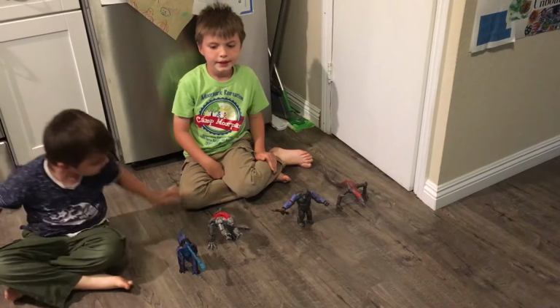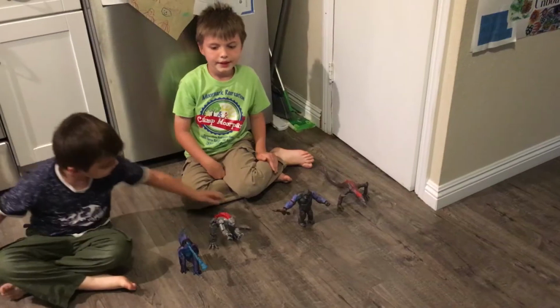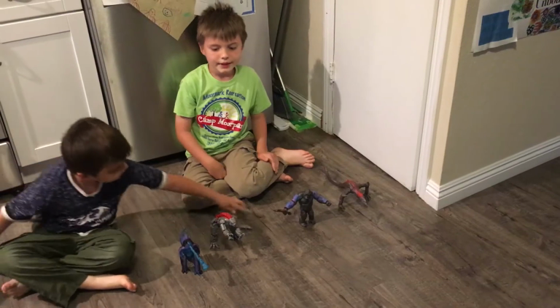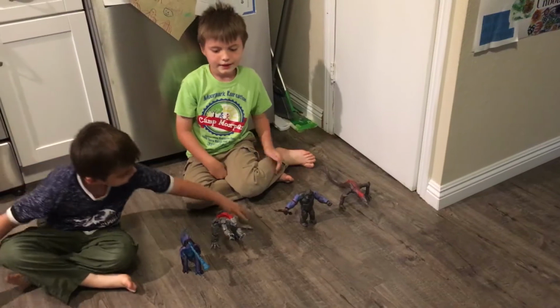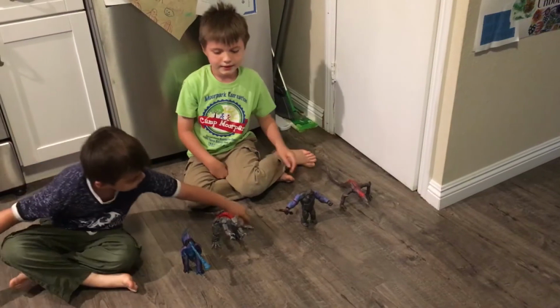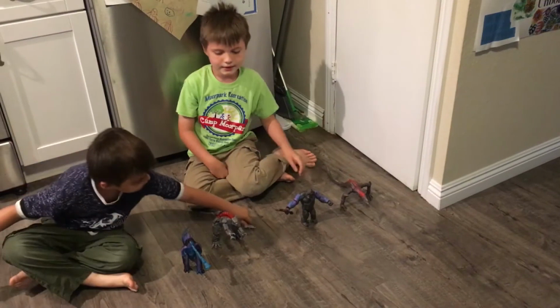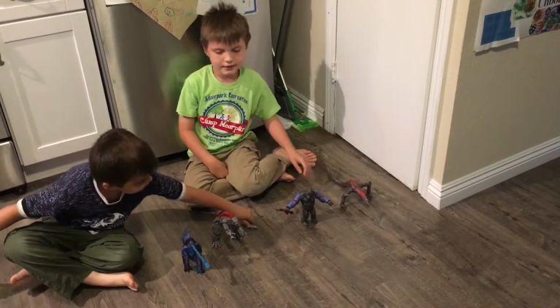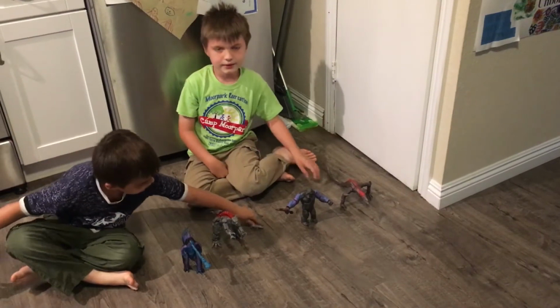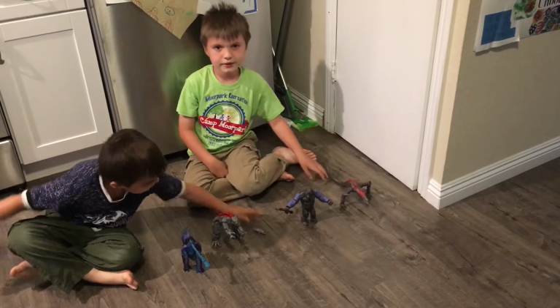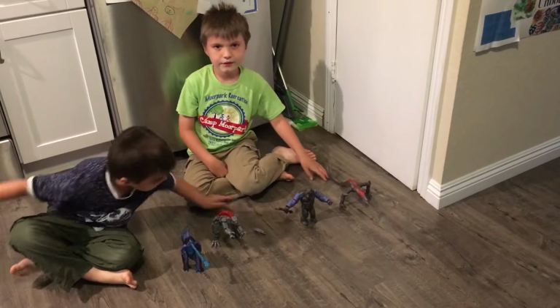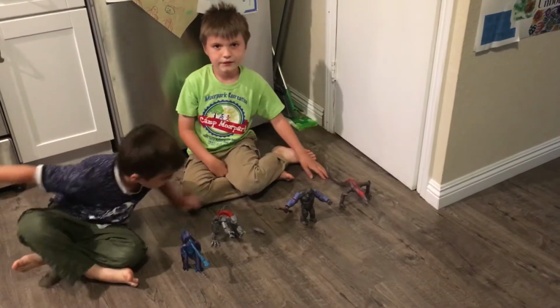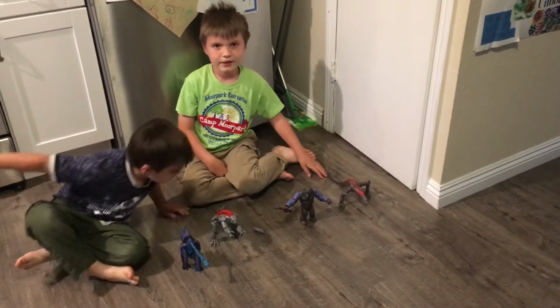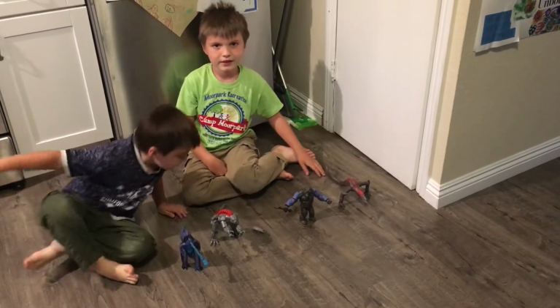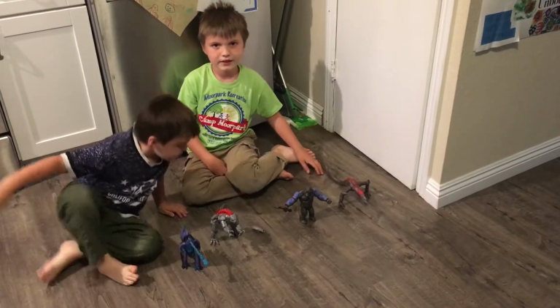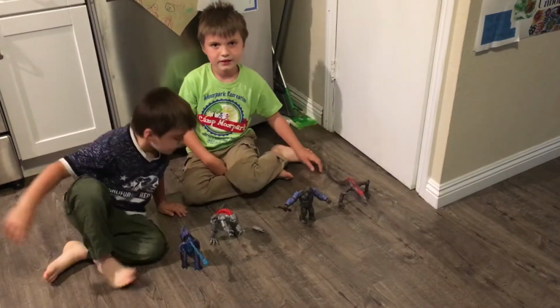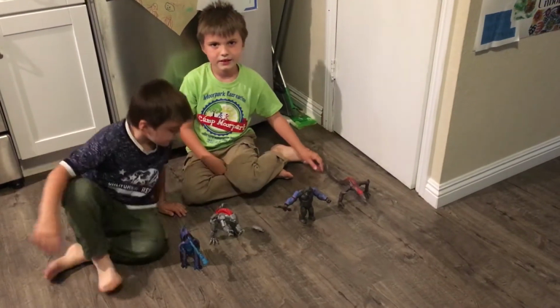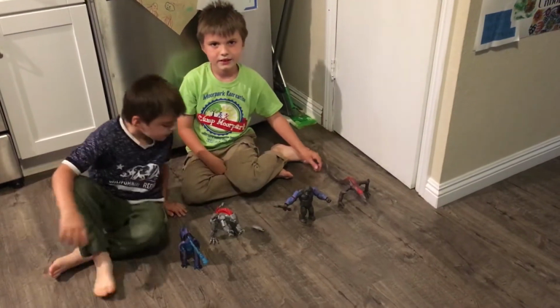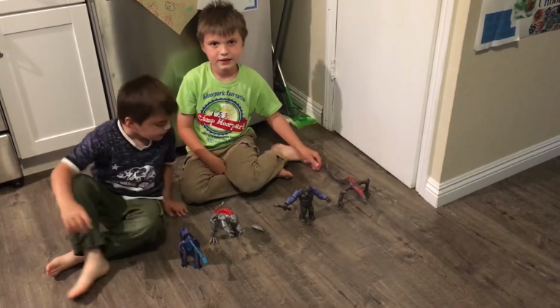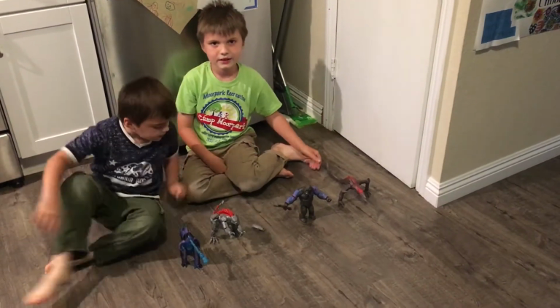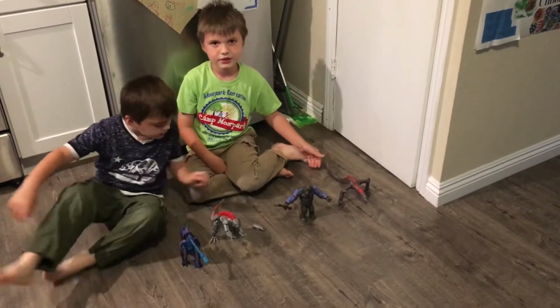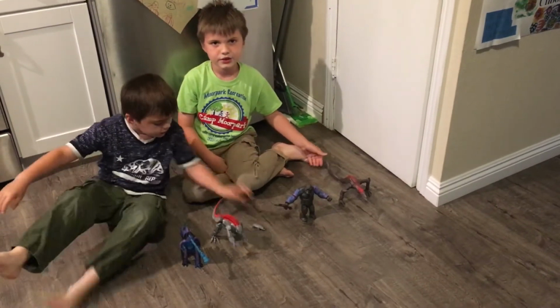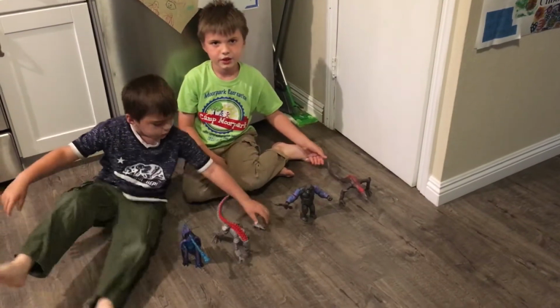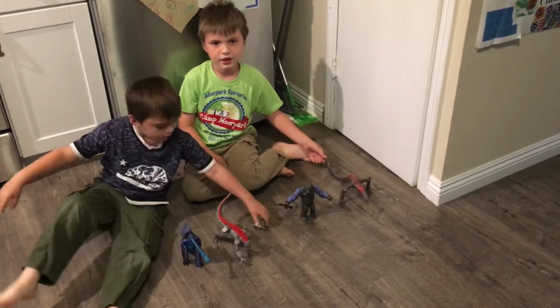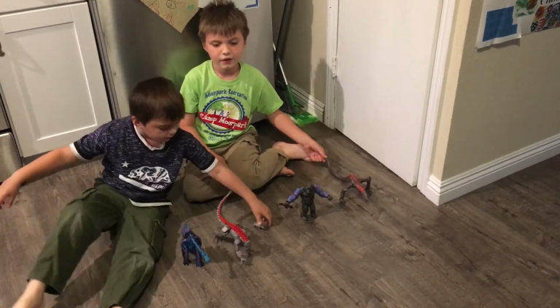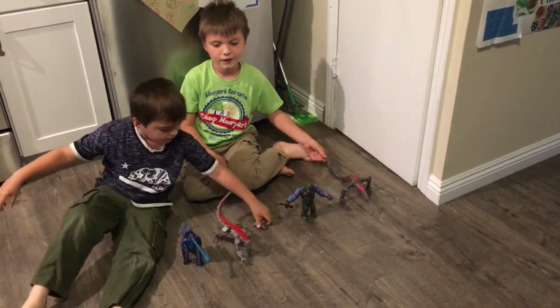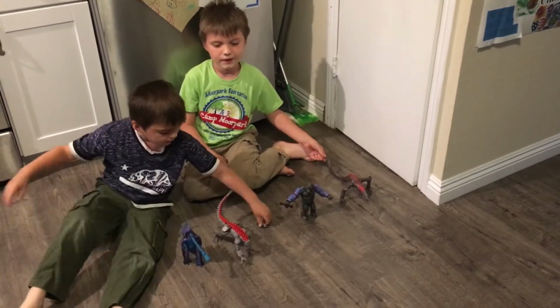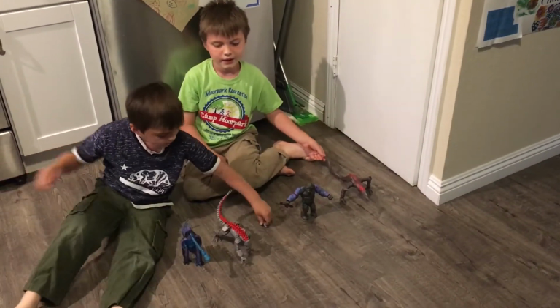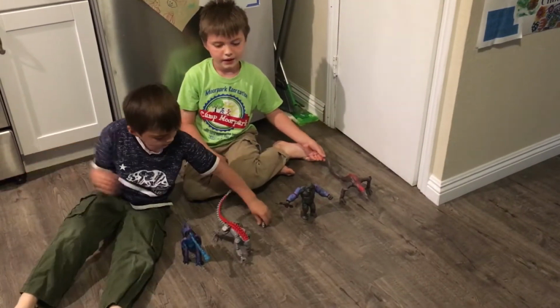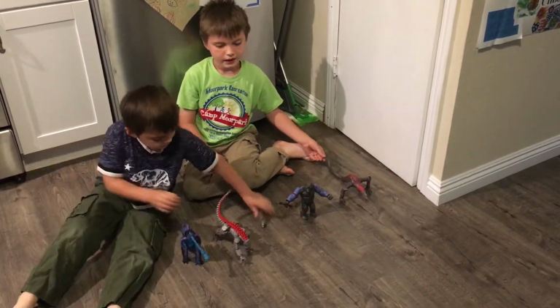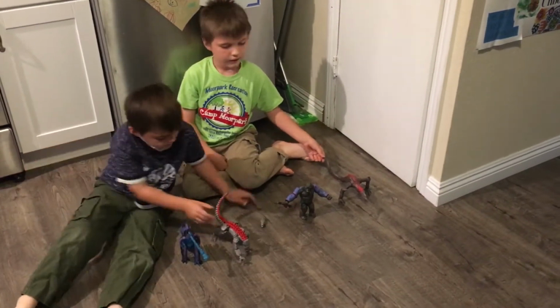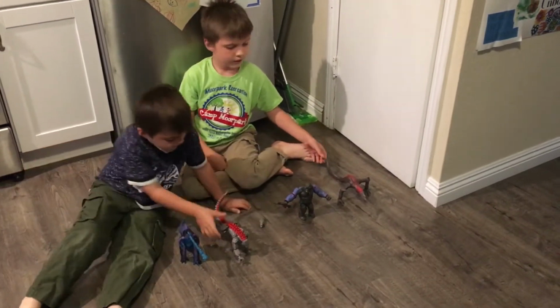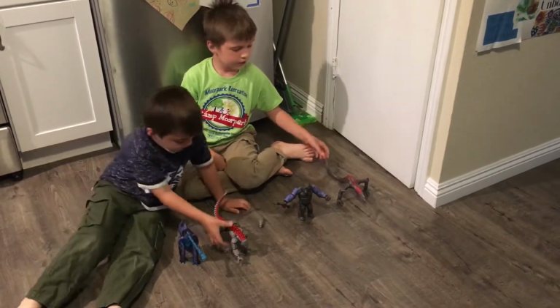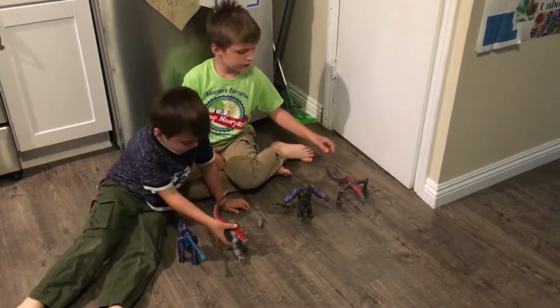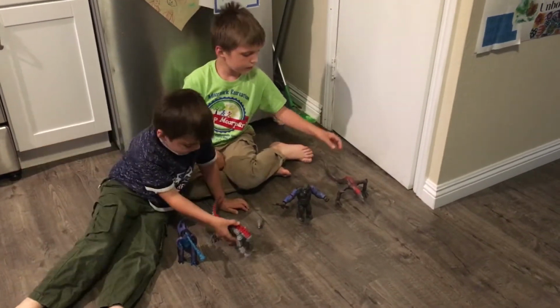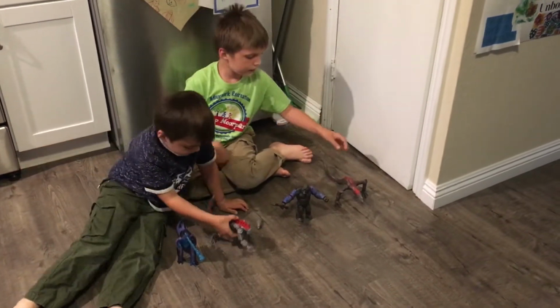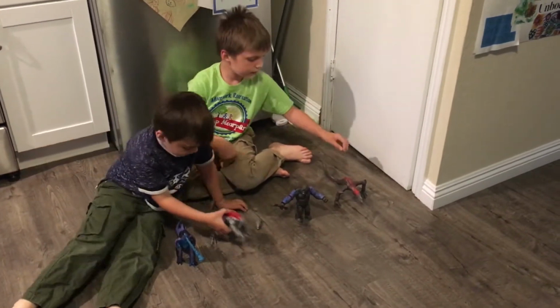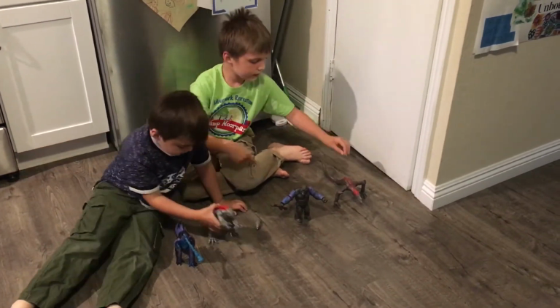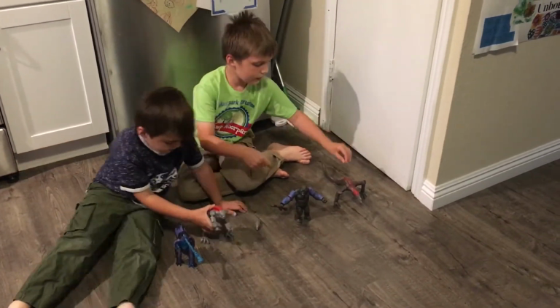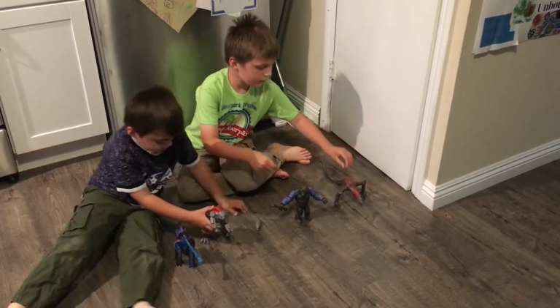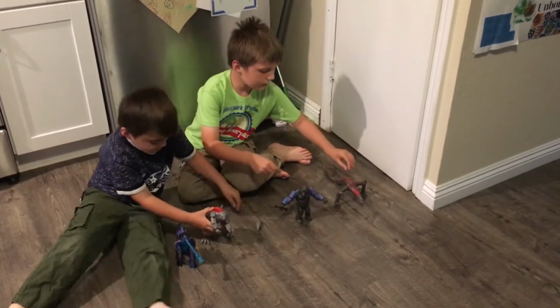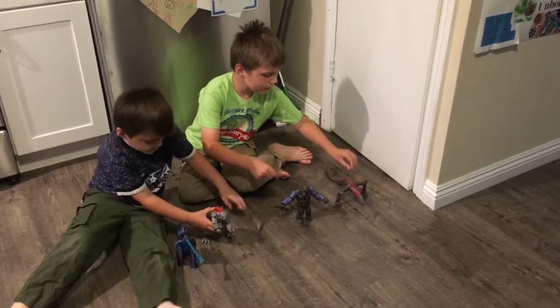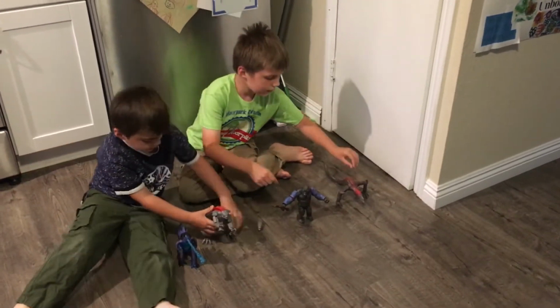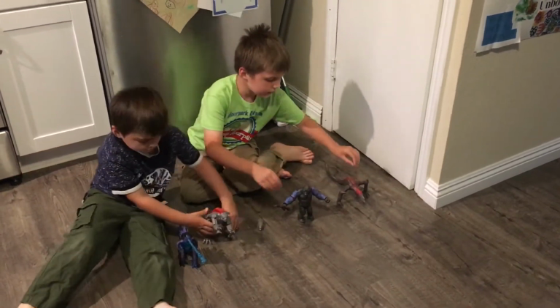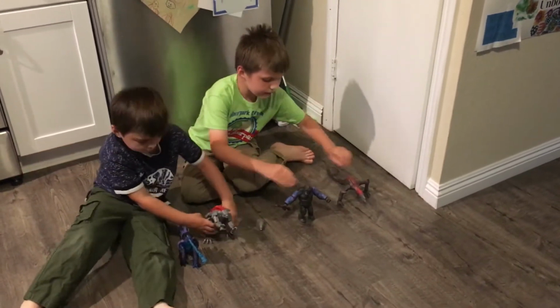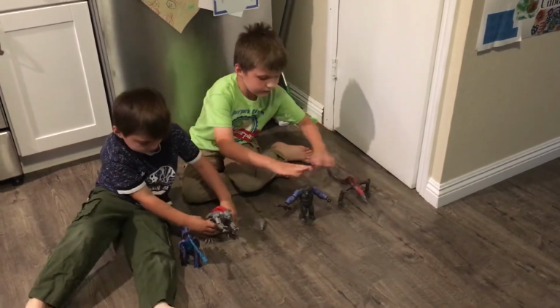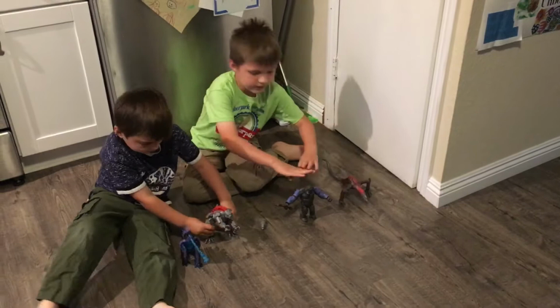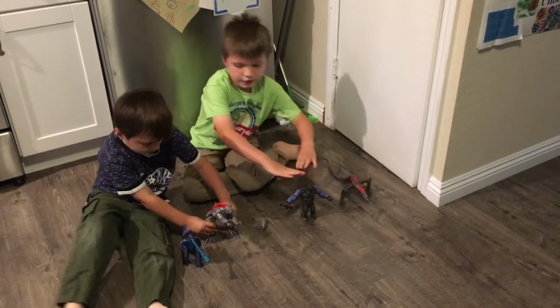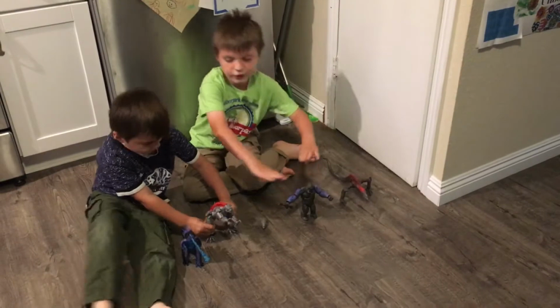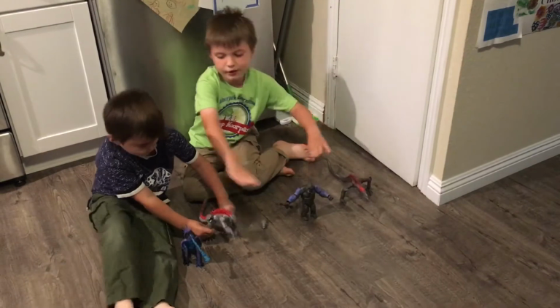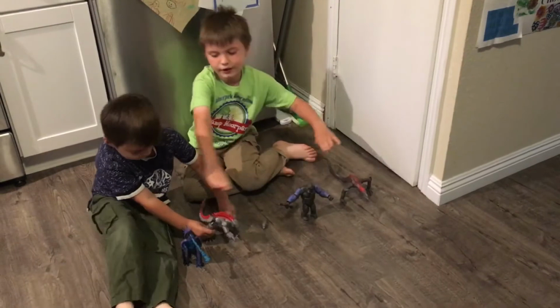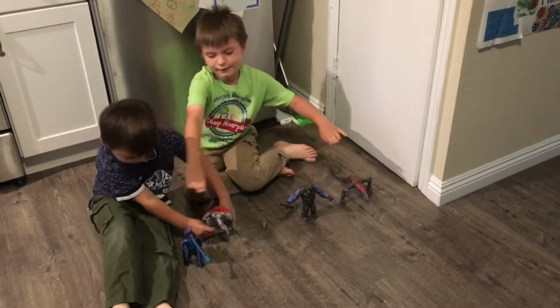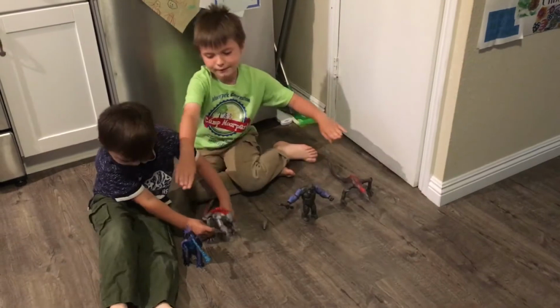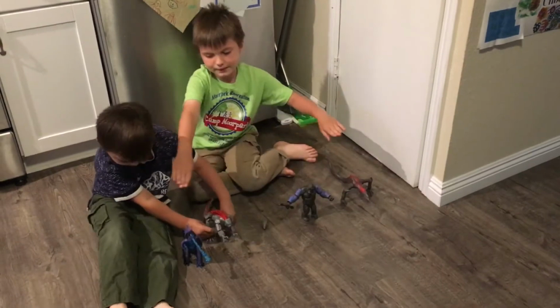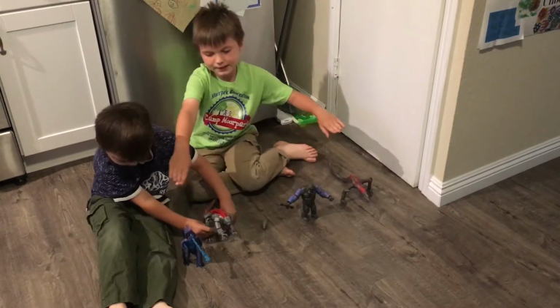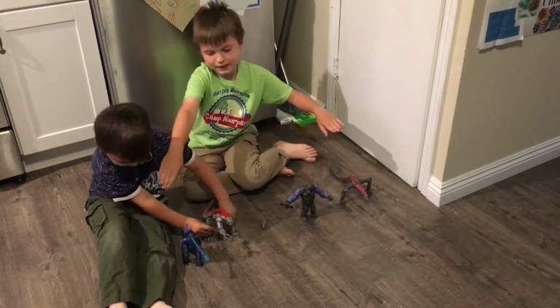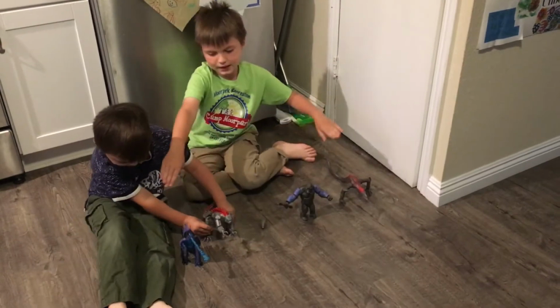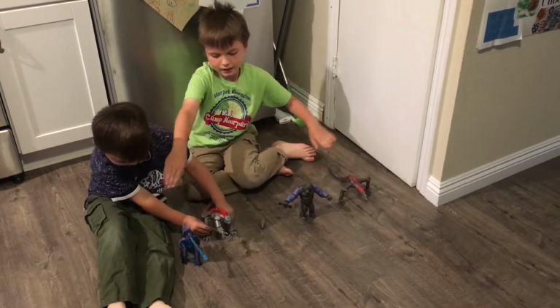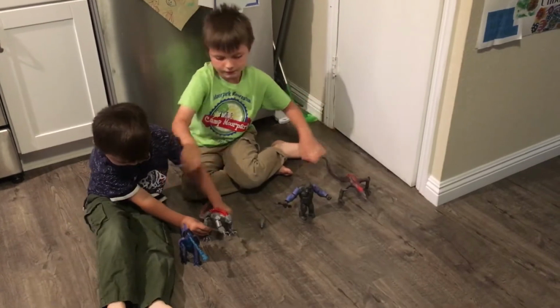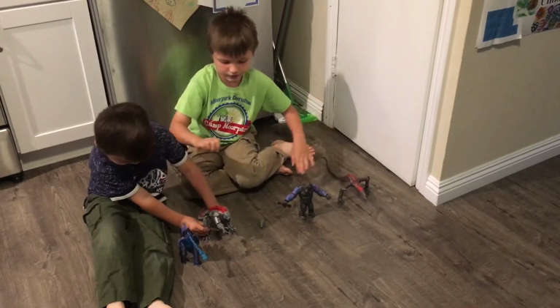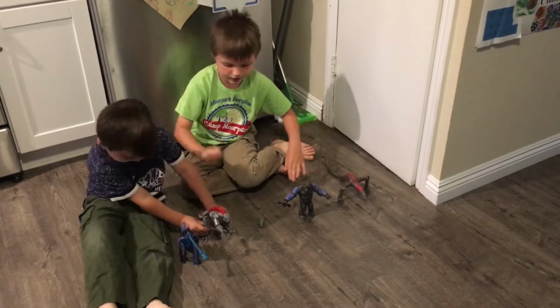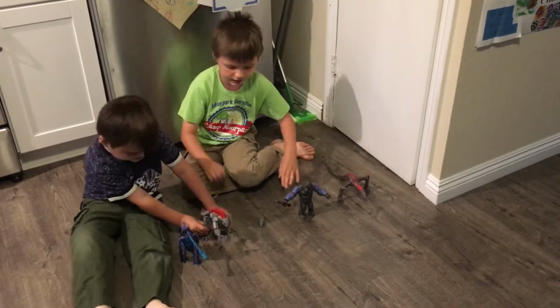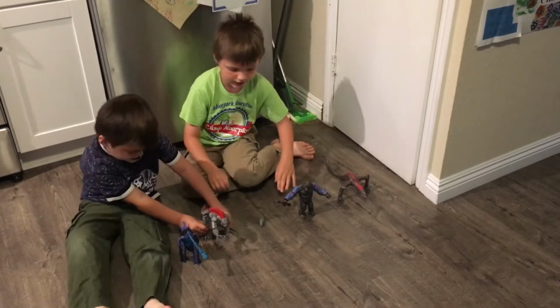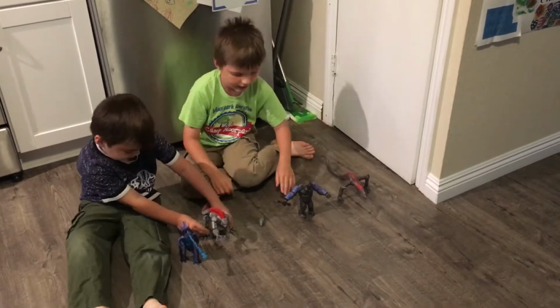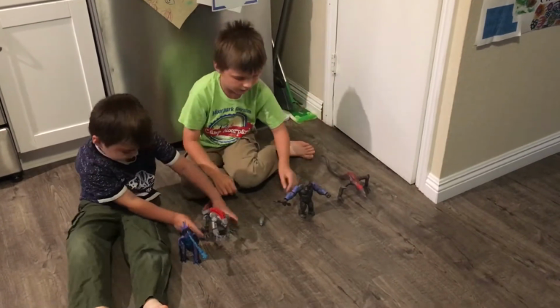This is the Felix and Dean Show. We're showing all of our new toys from King Kong vs Godzilla.